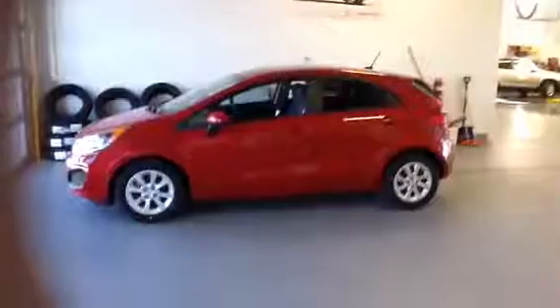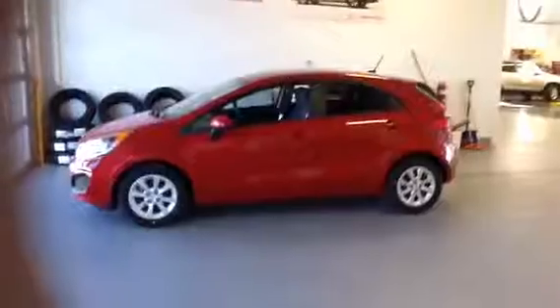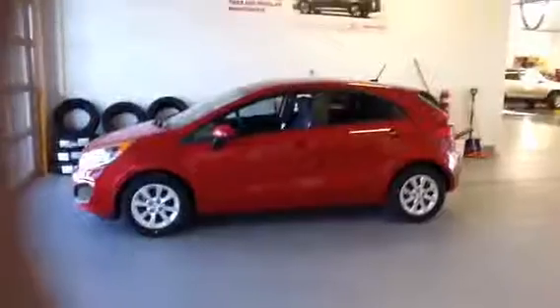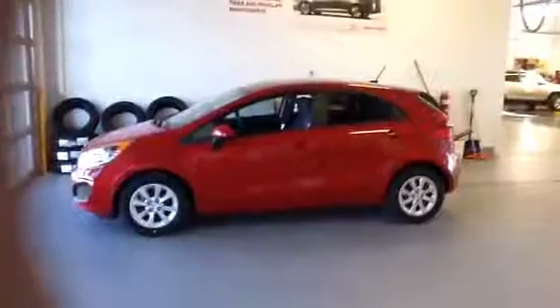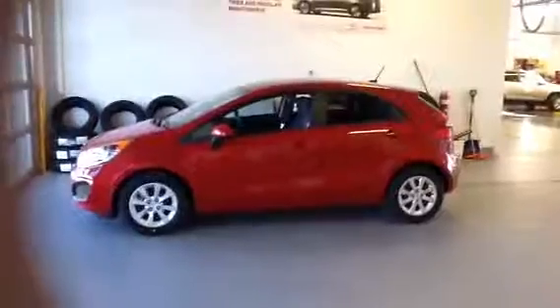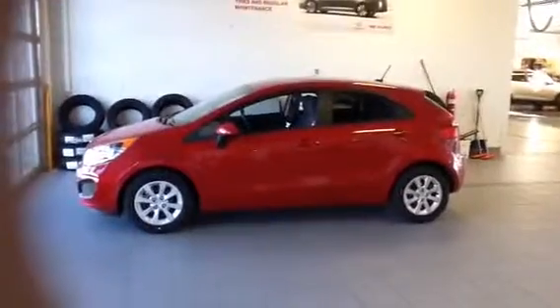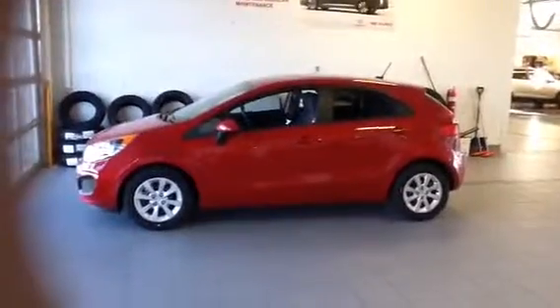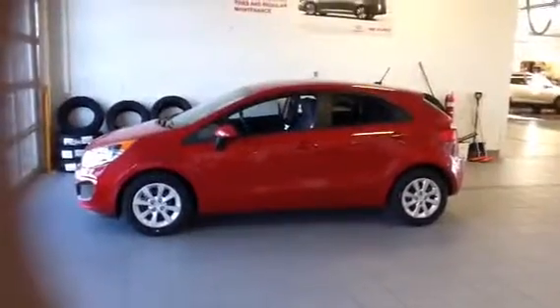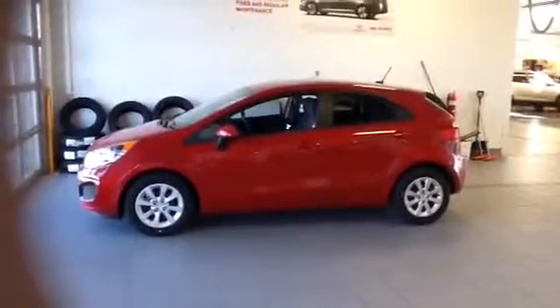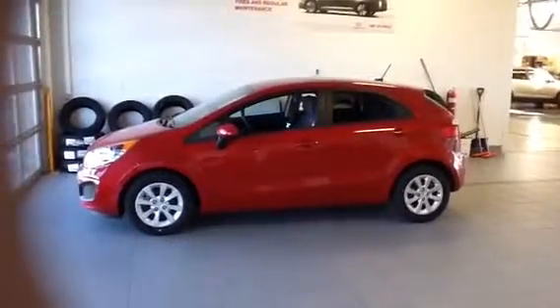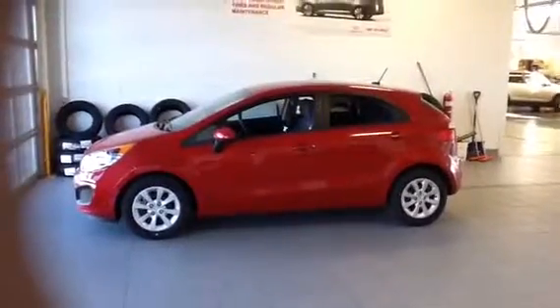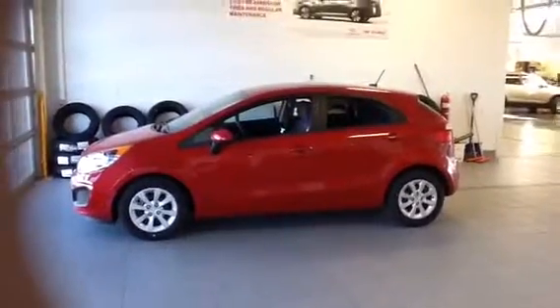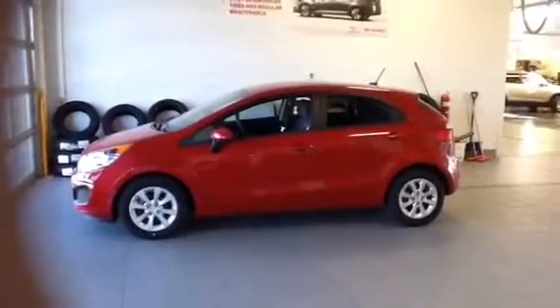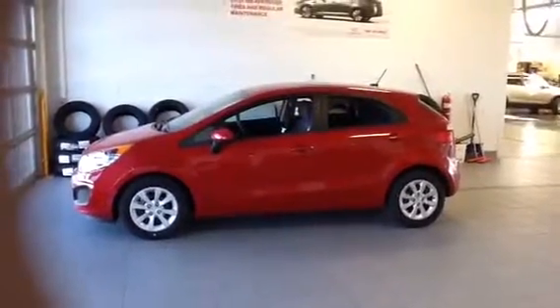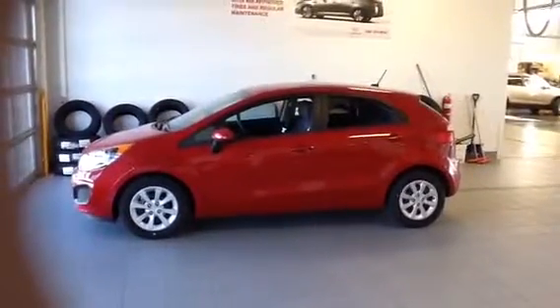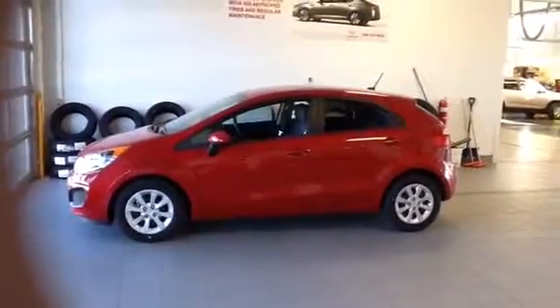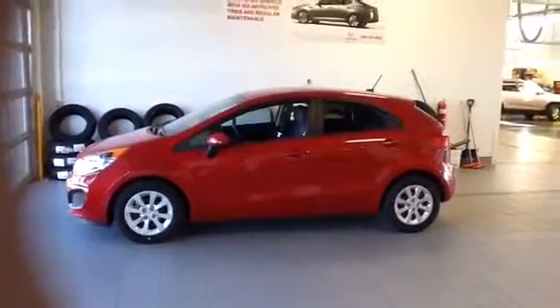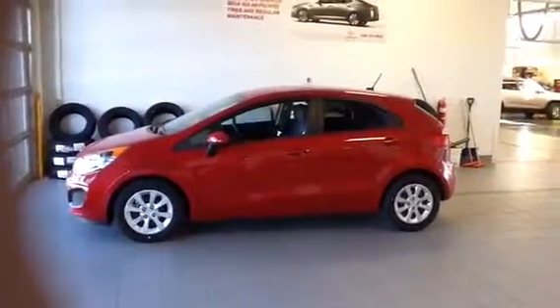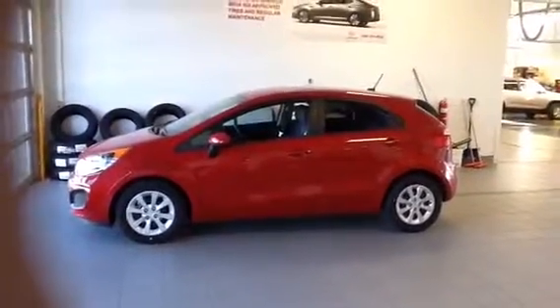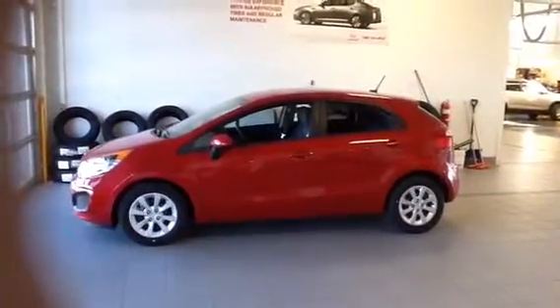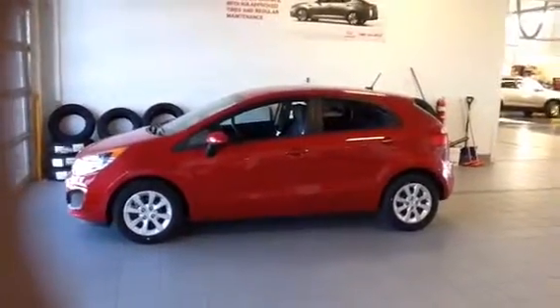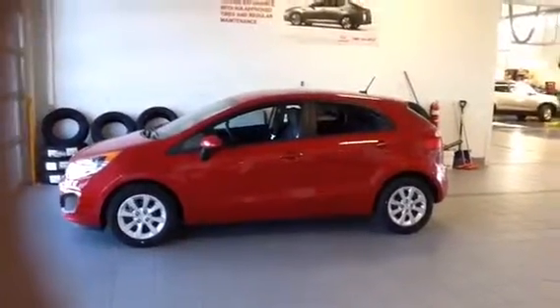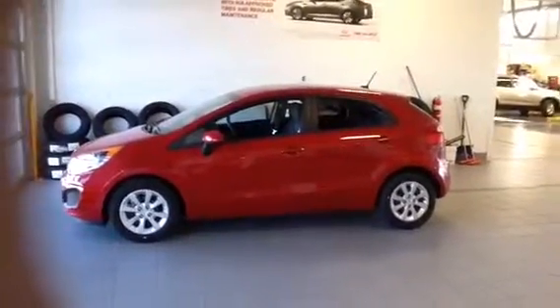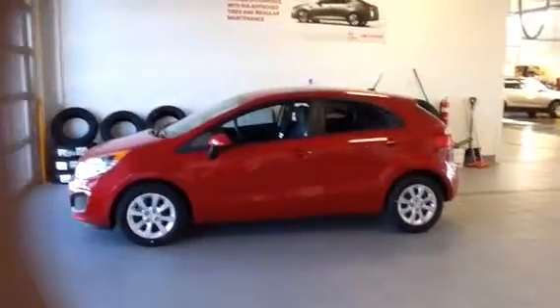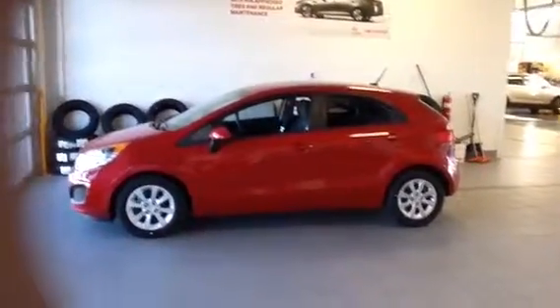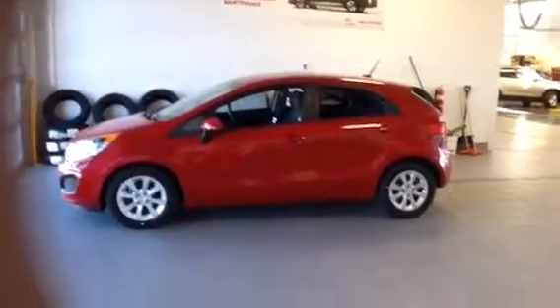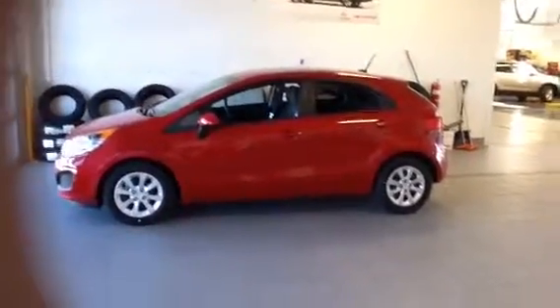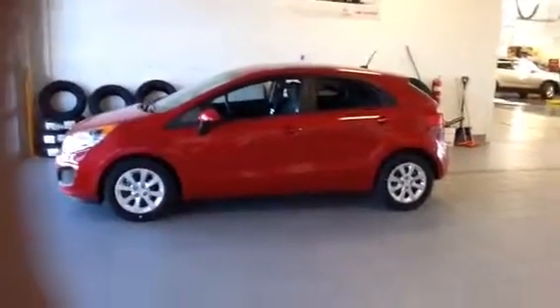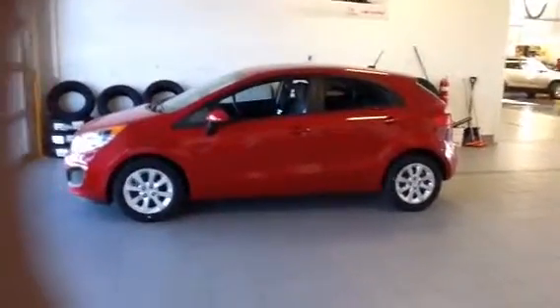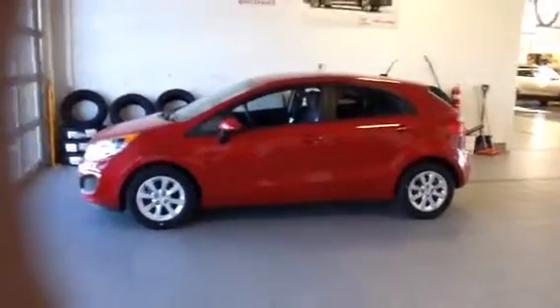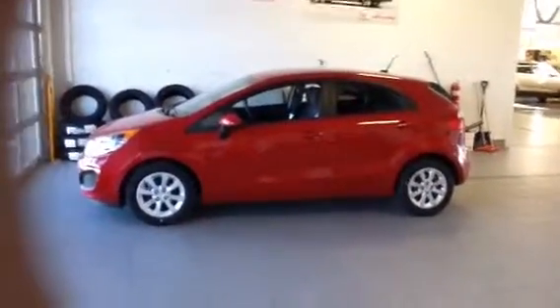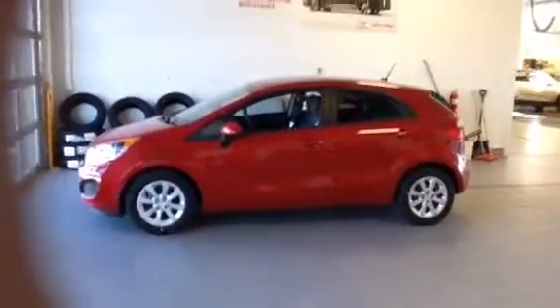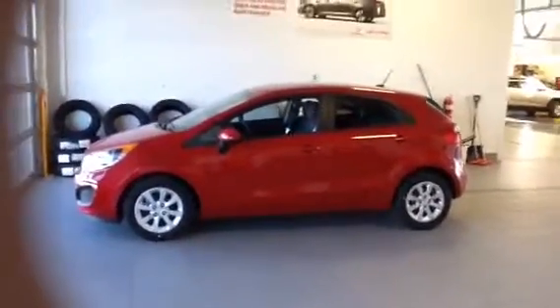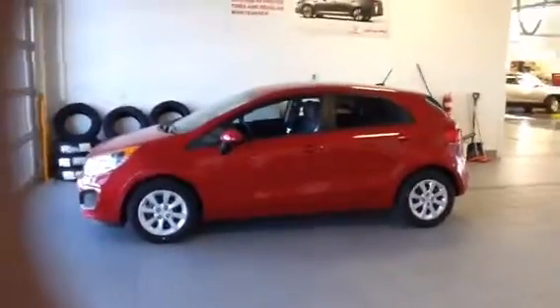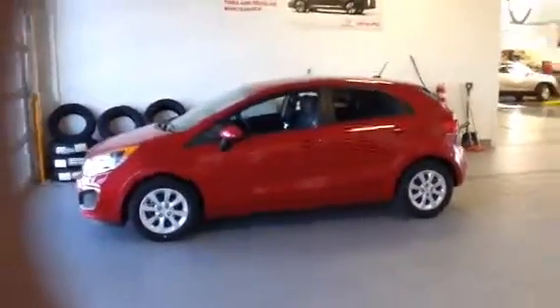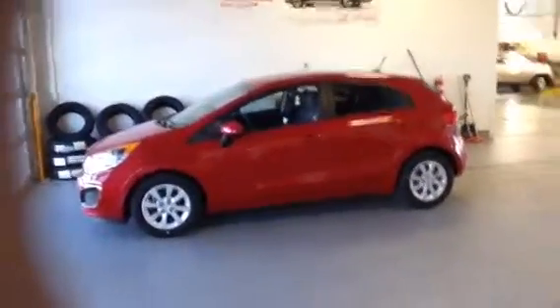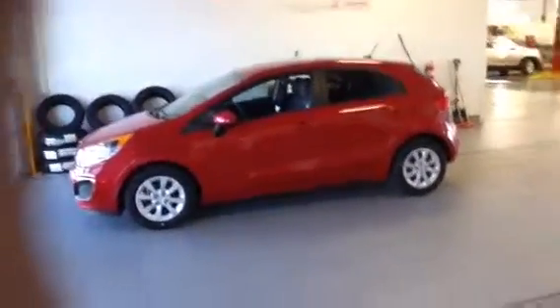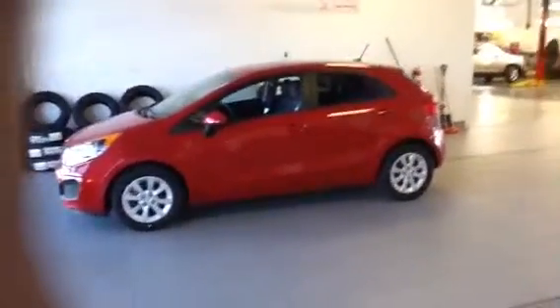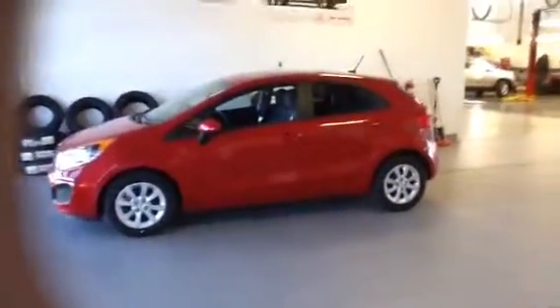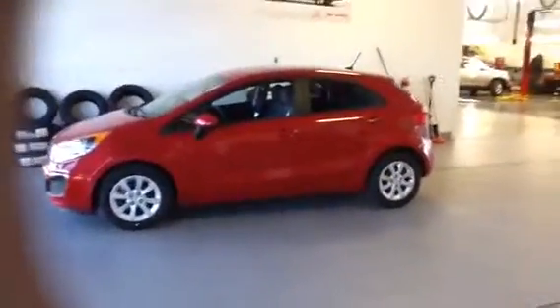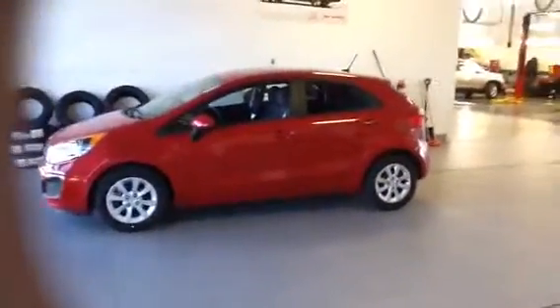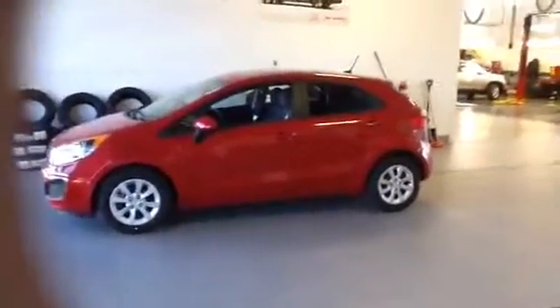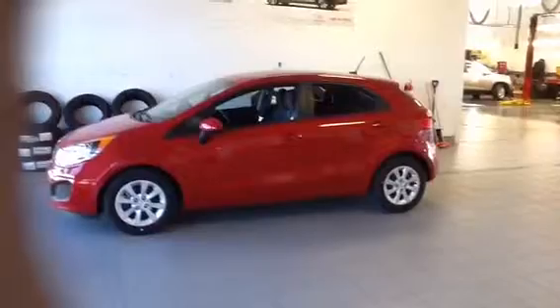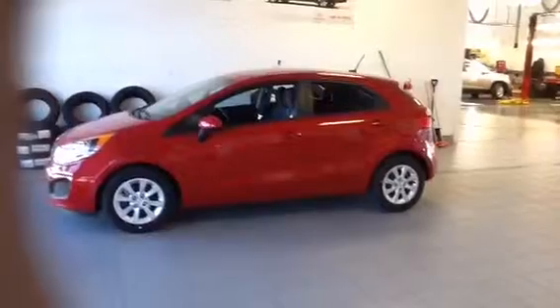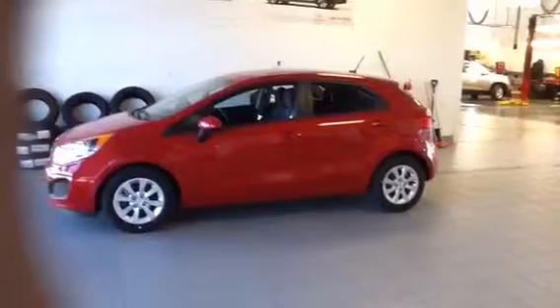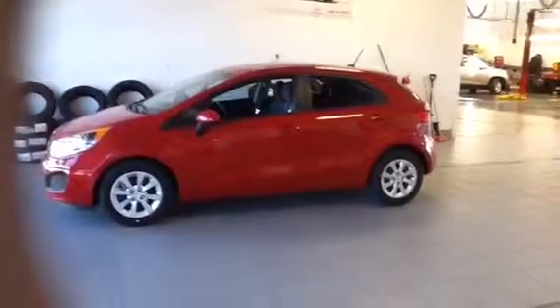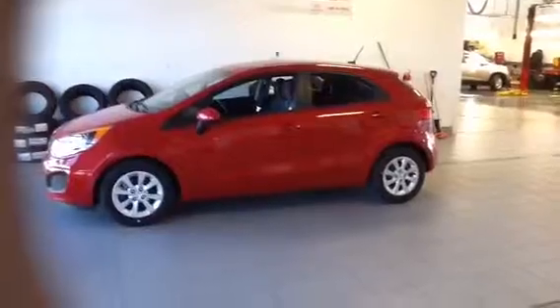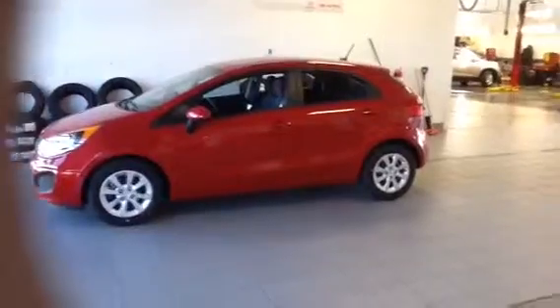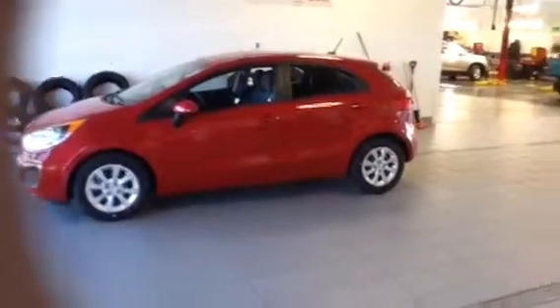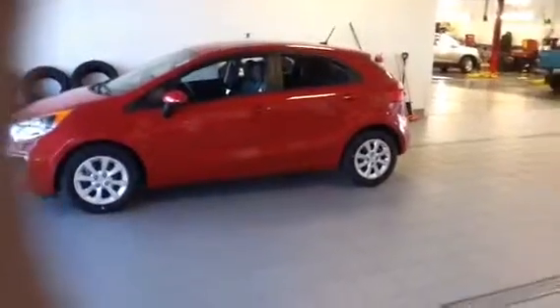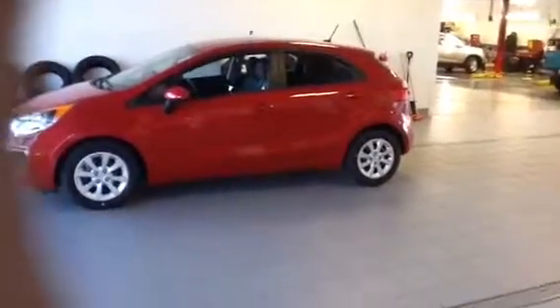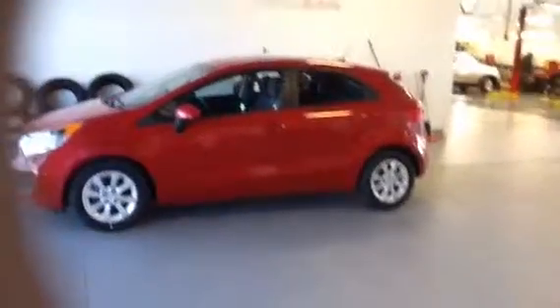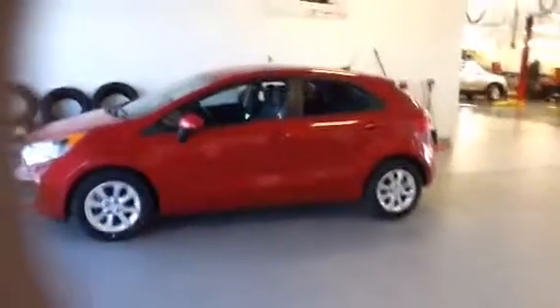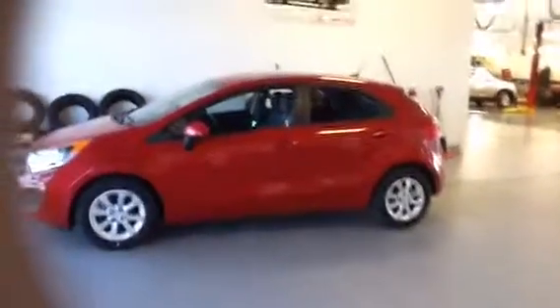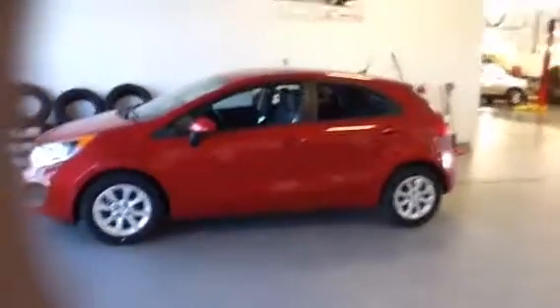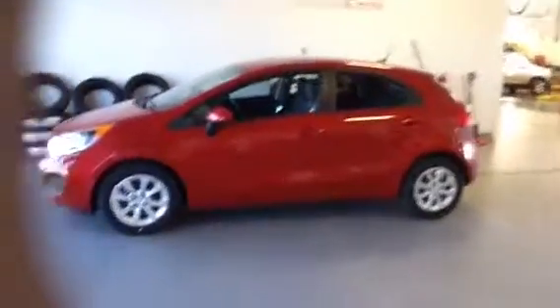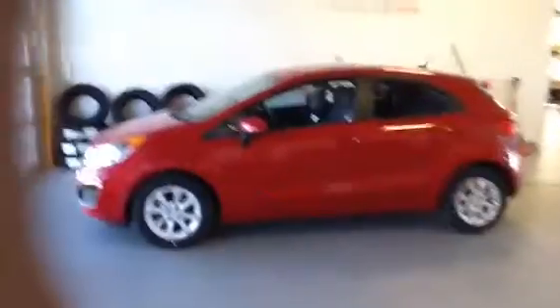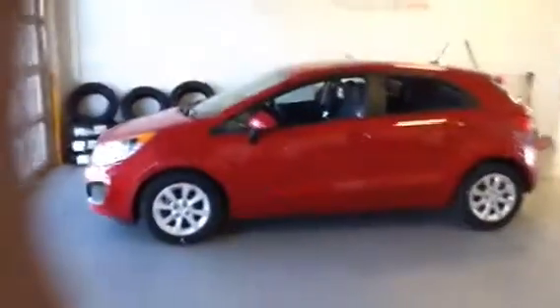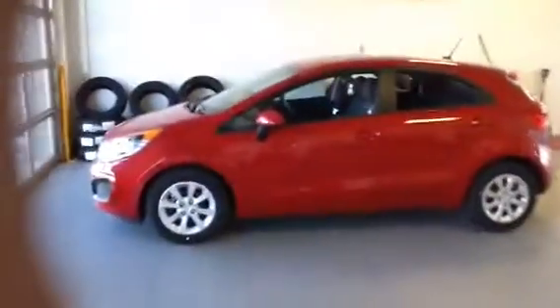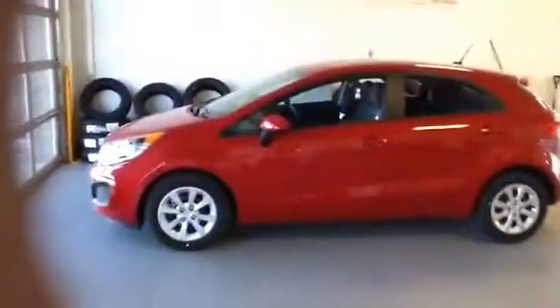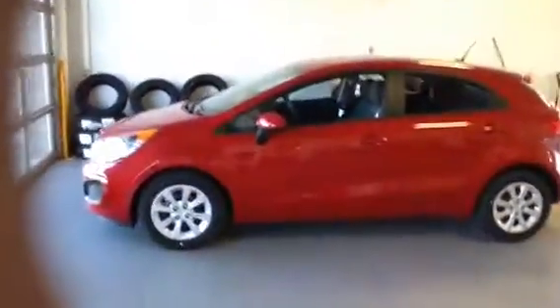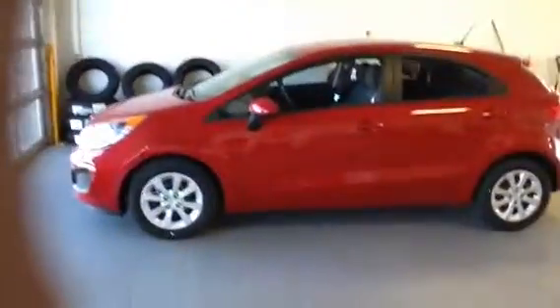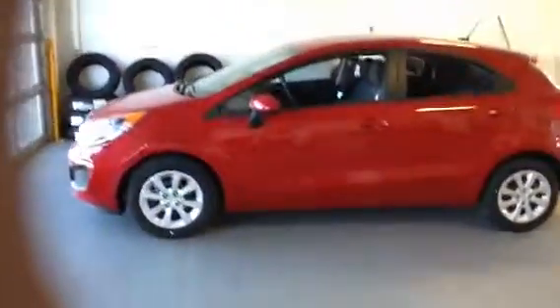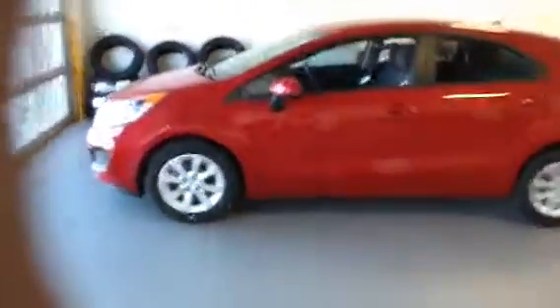Hi Melissa, it's Juliet here at Siner Kia in South Jordan. I'm here to present to you your Kia Rio 5-door hatchback.